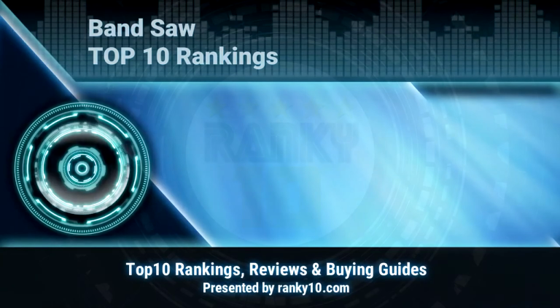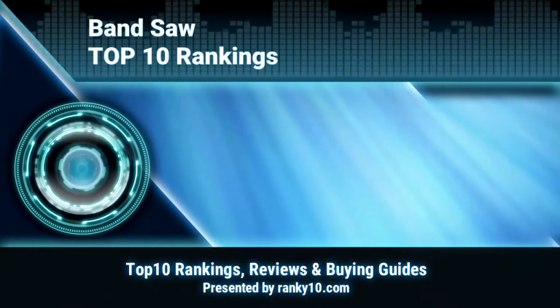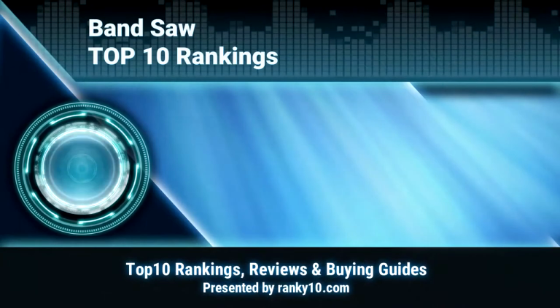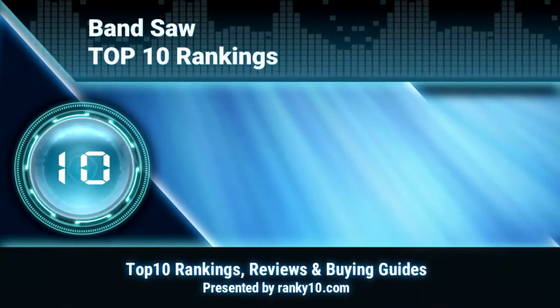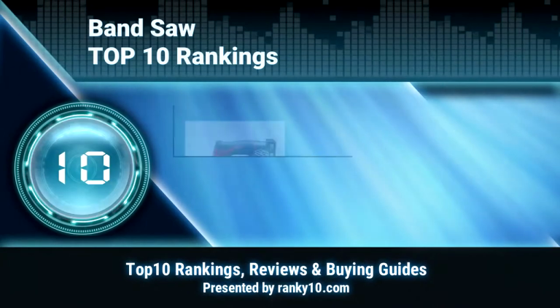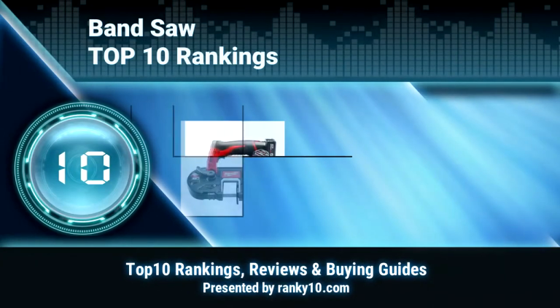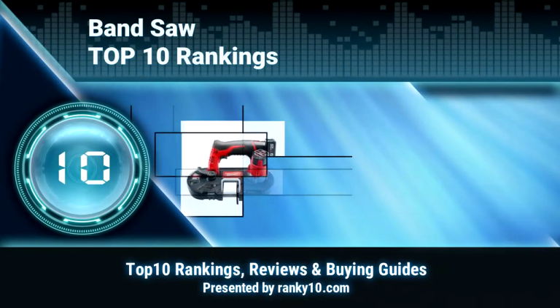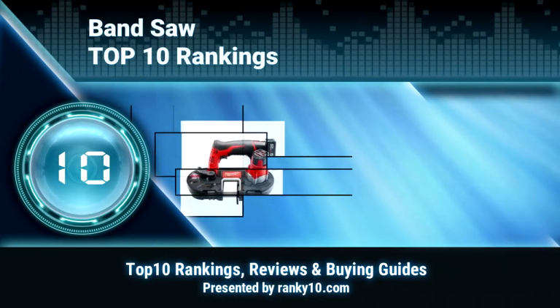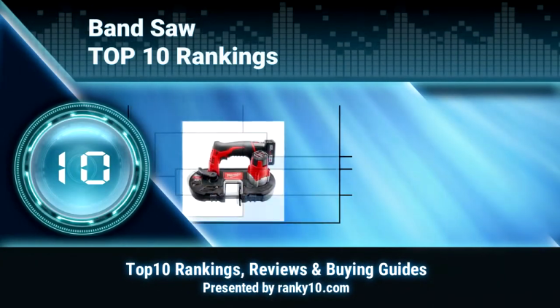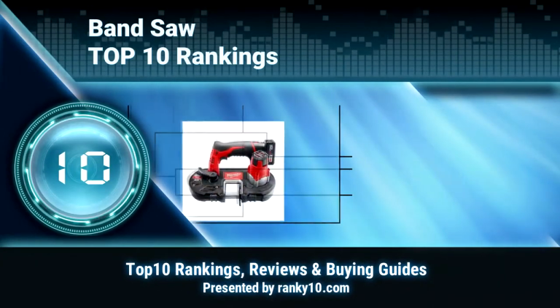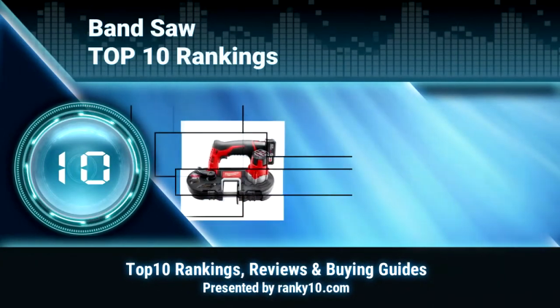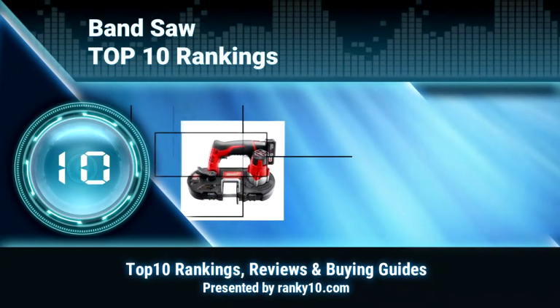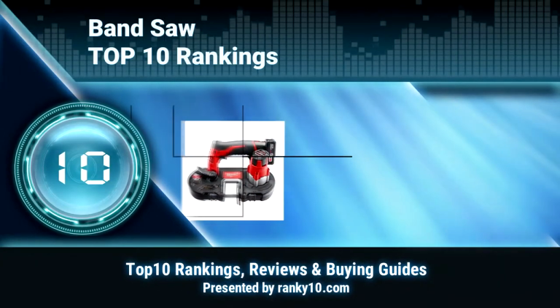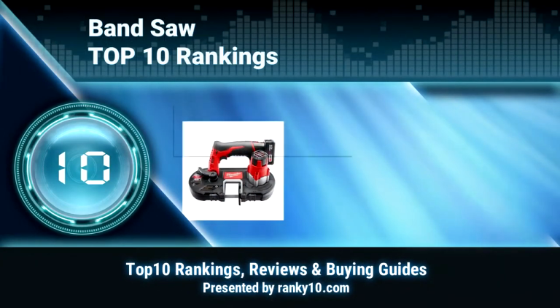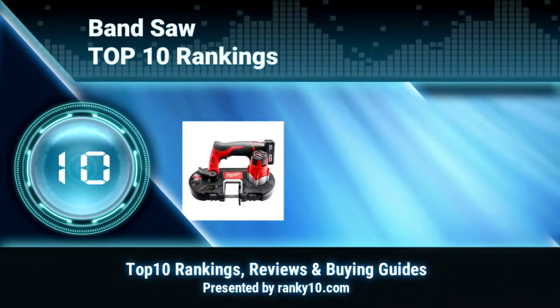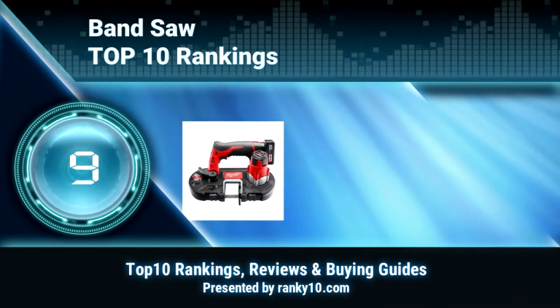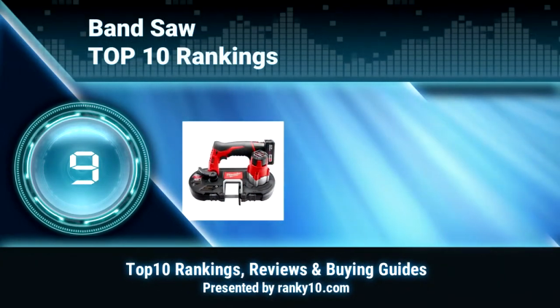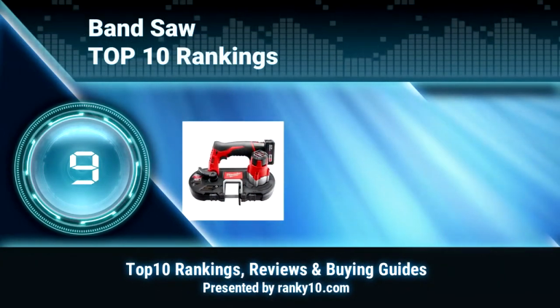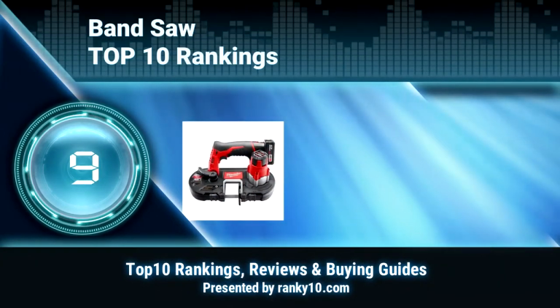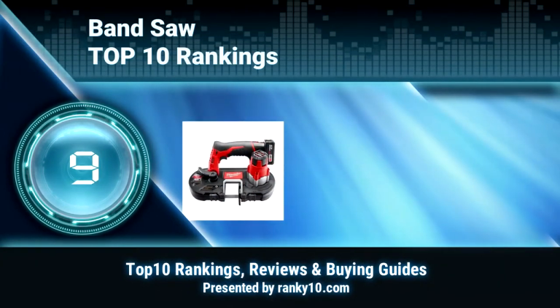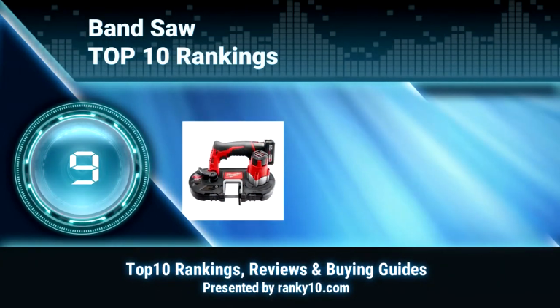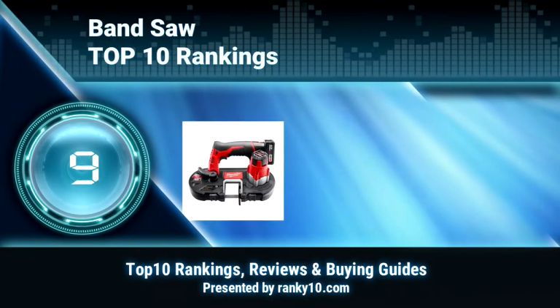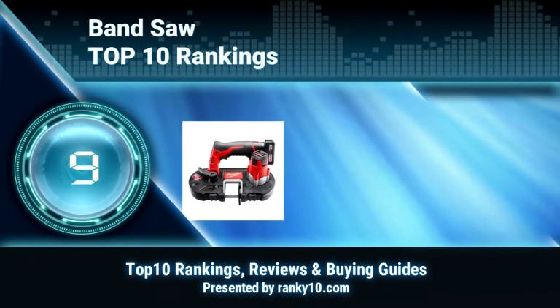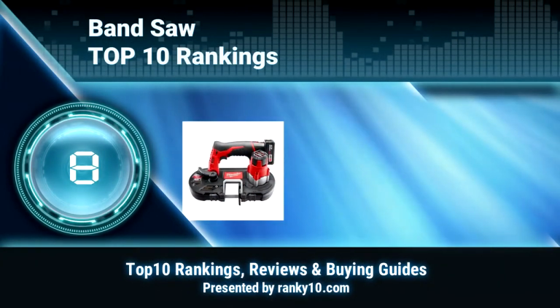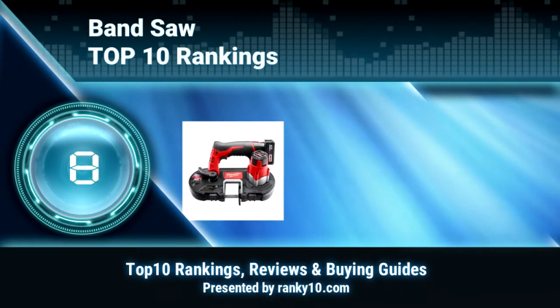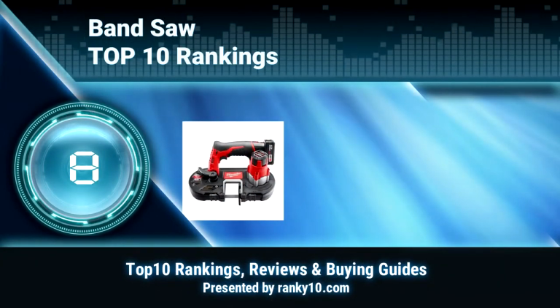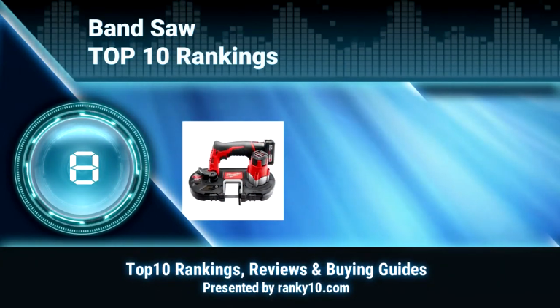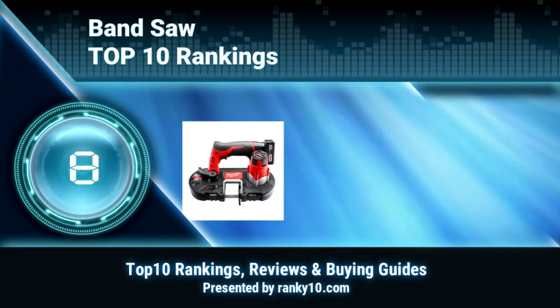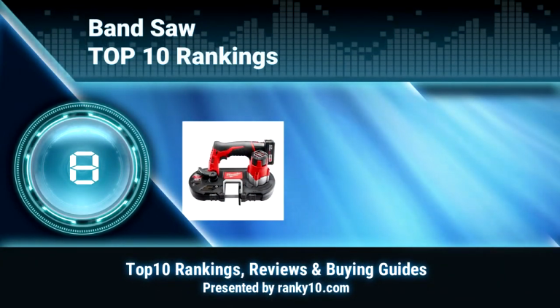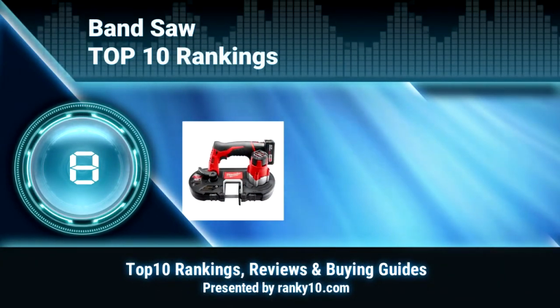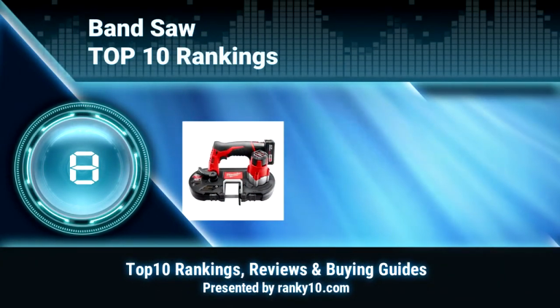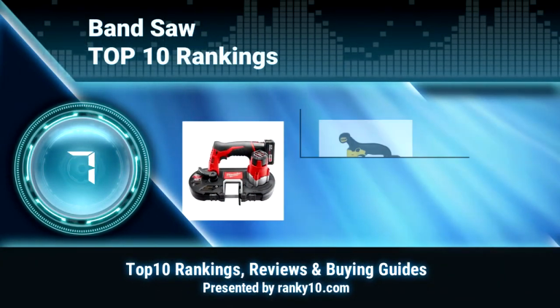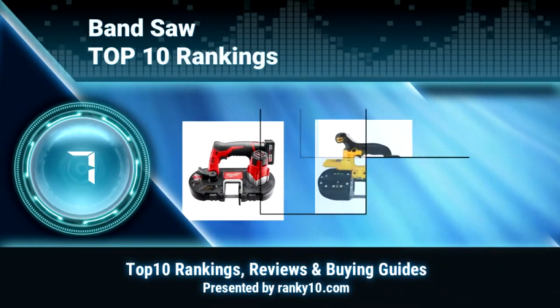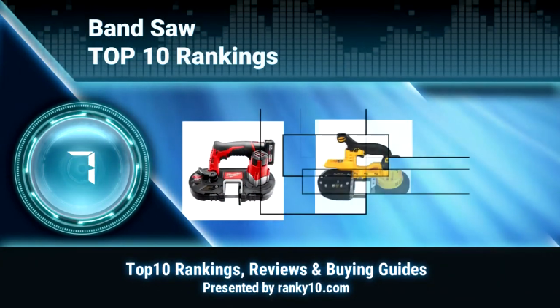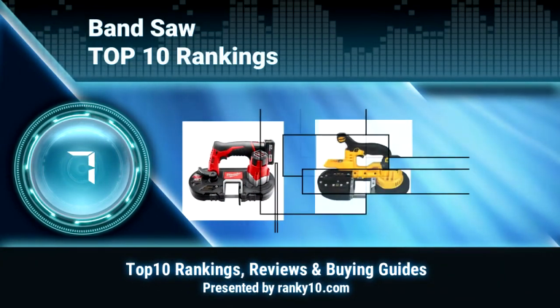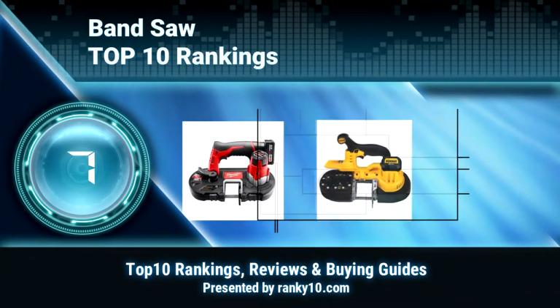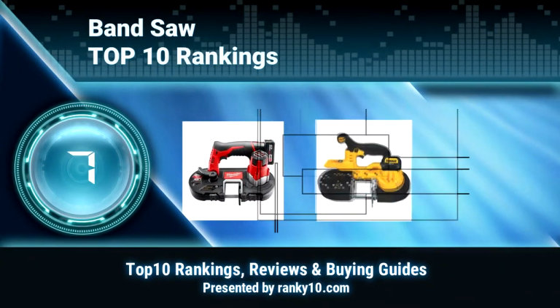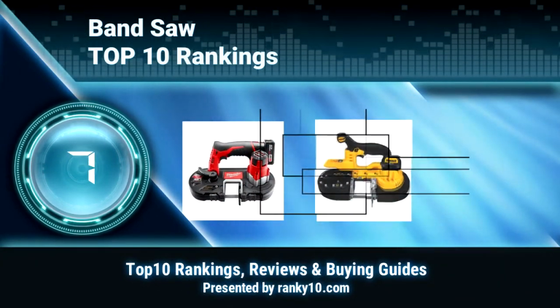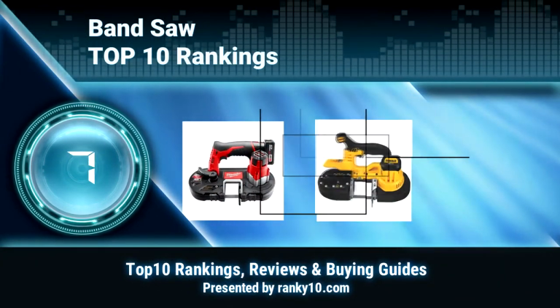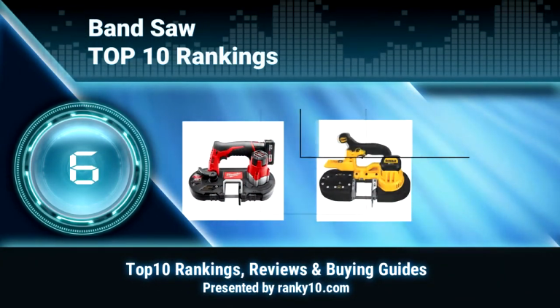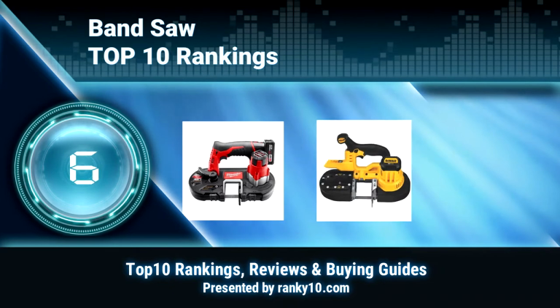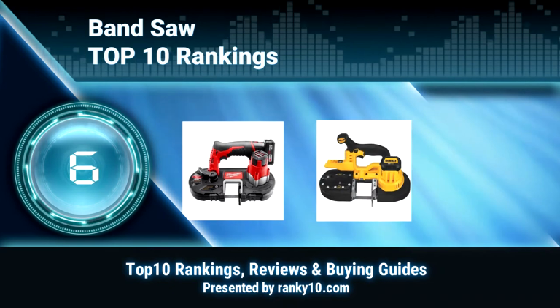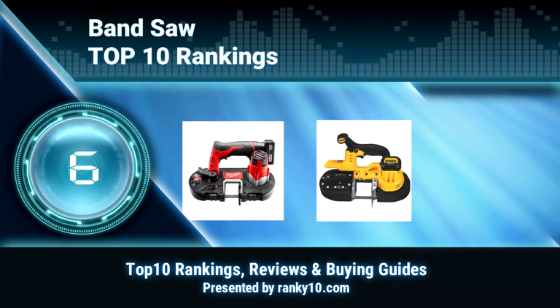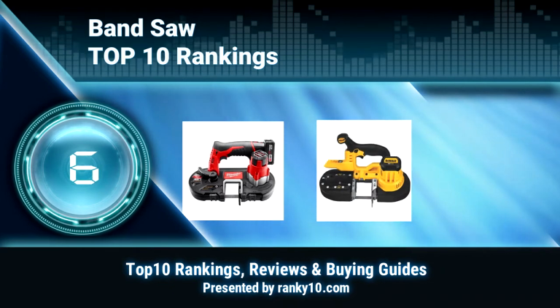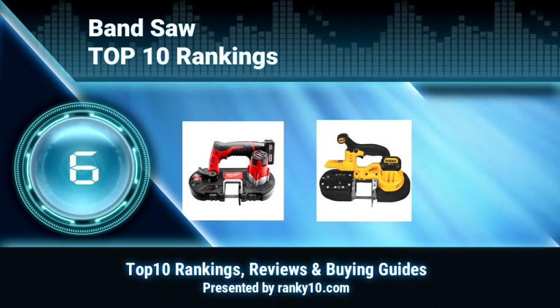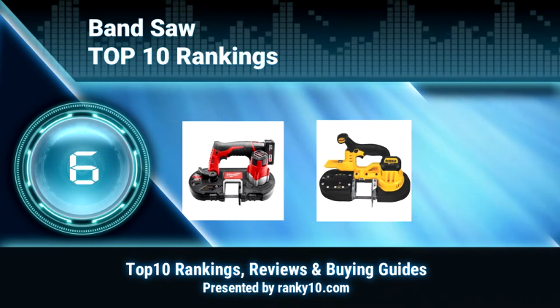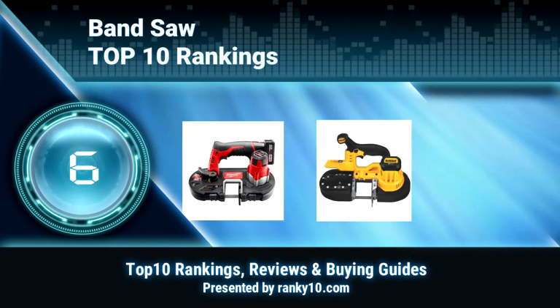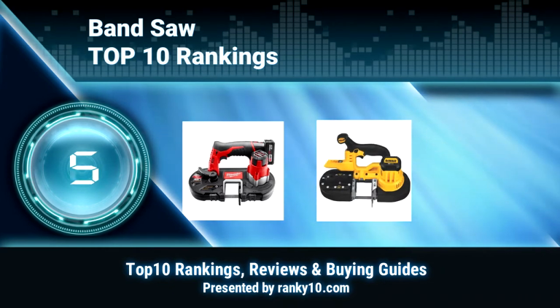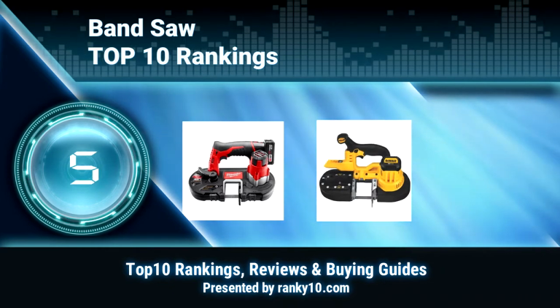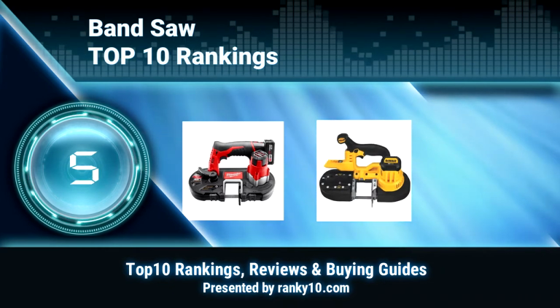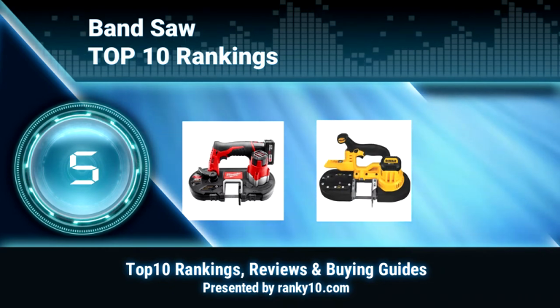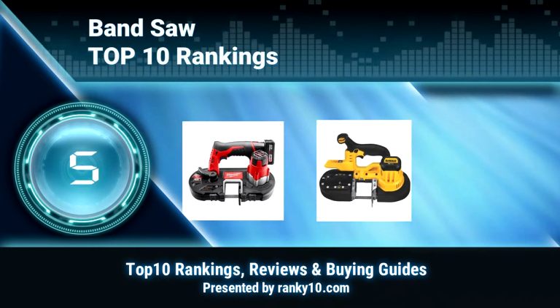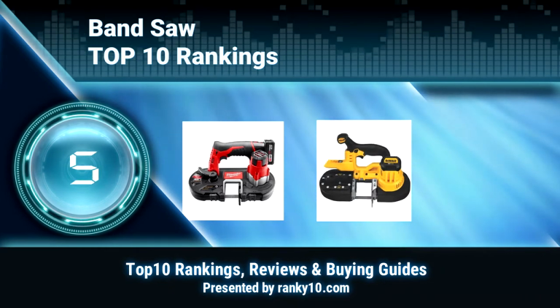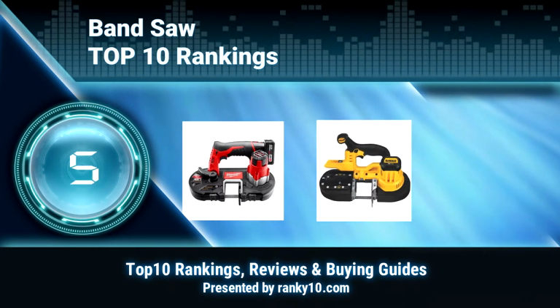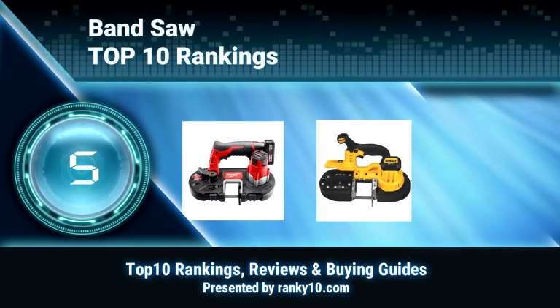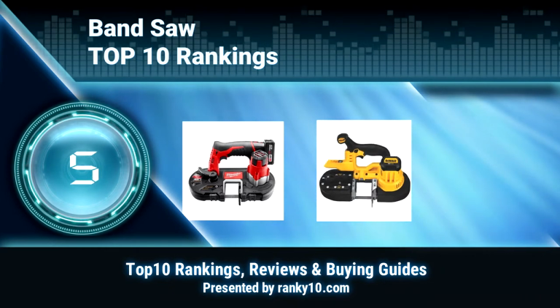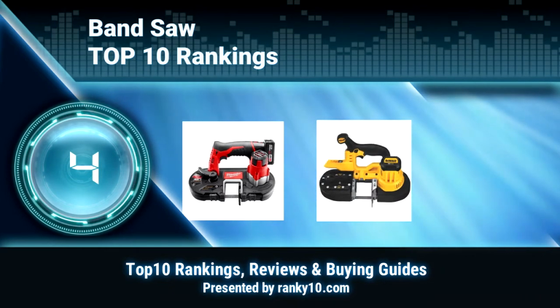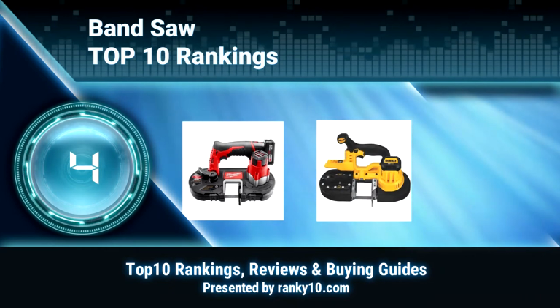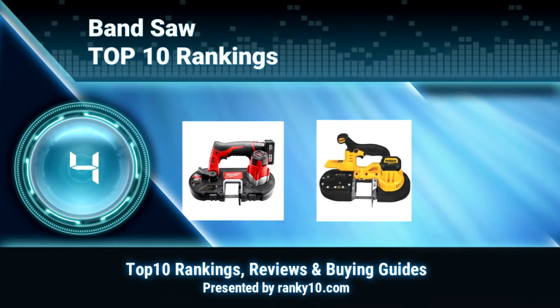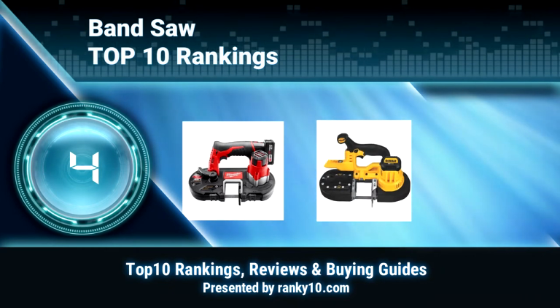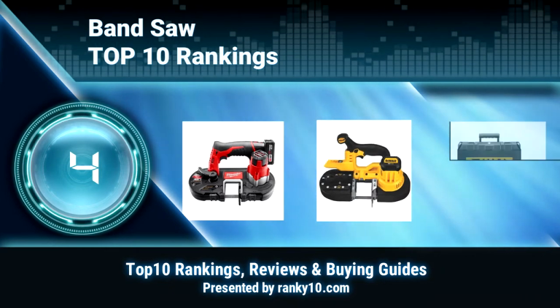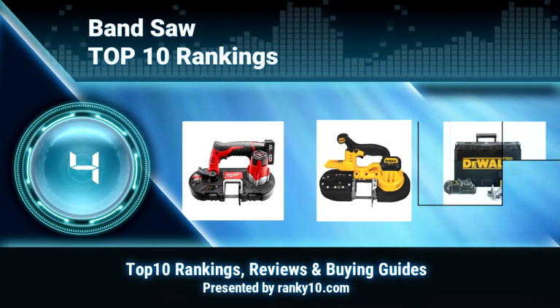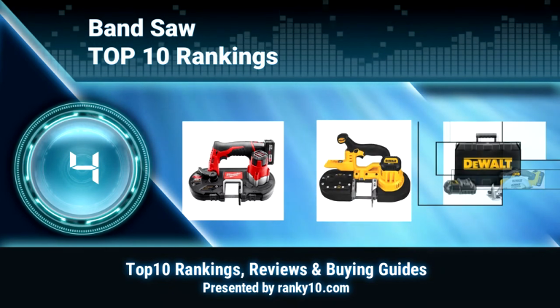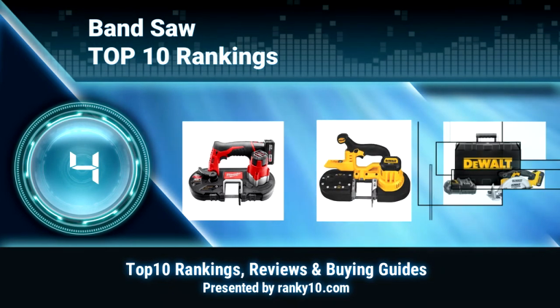Welcome to Ranky 10 Video Rankings. We announce the Top 10 Rankings of Band Saws. Let's get started.